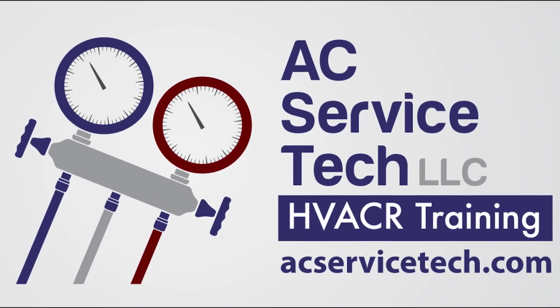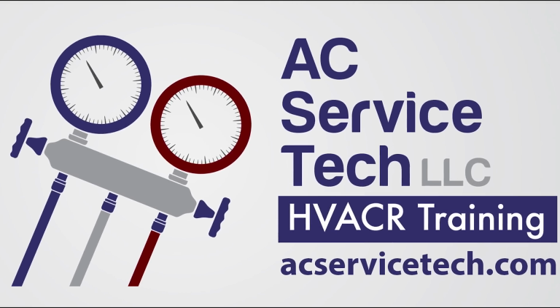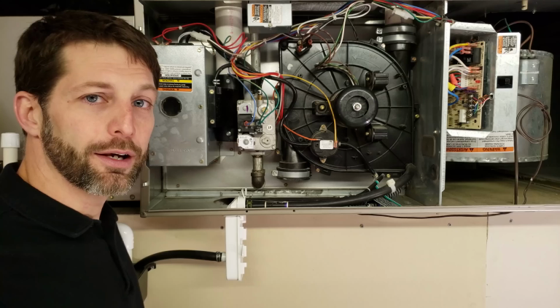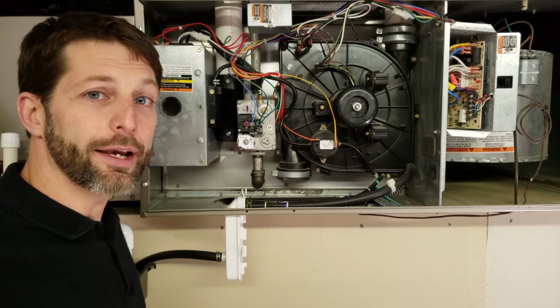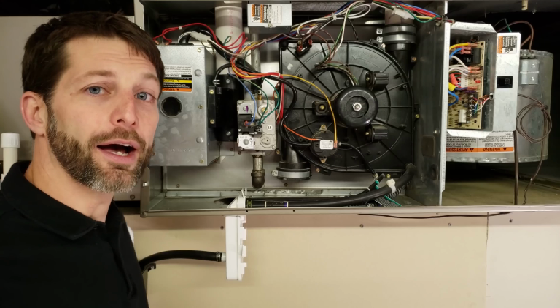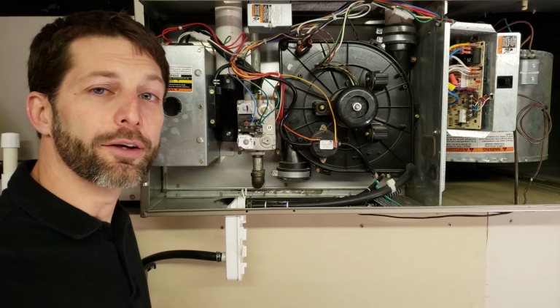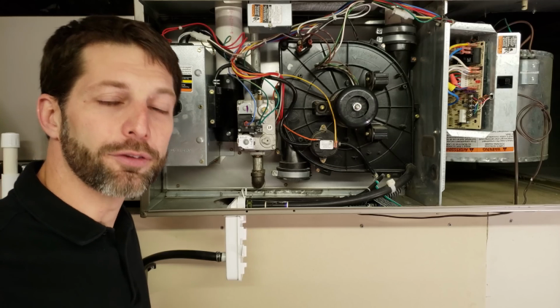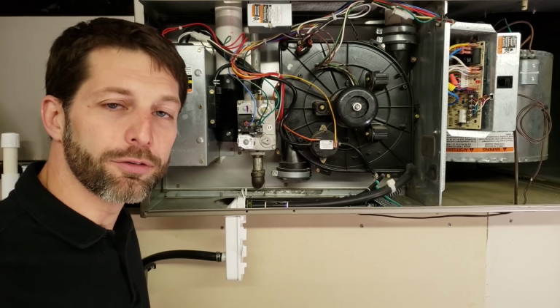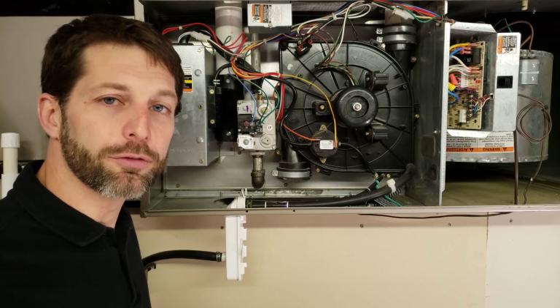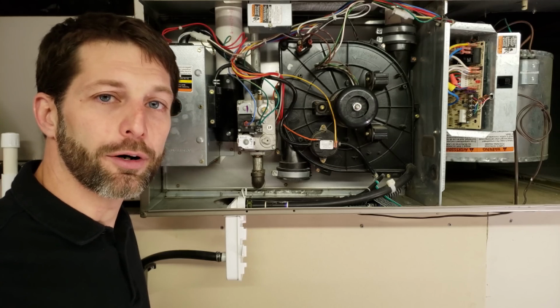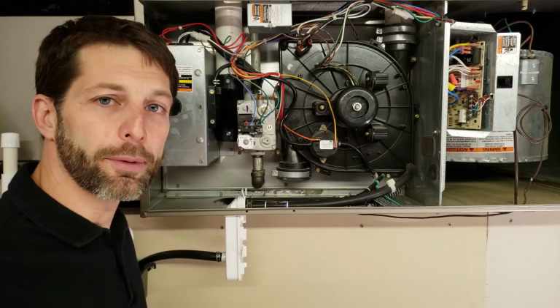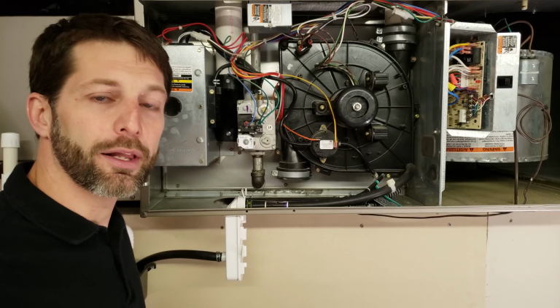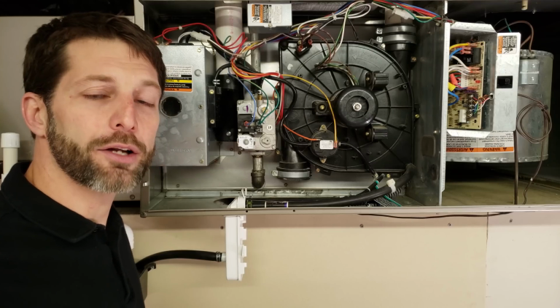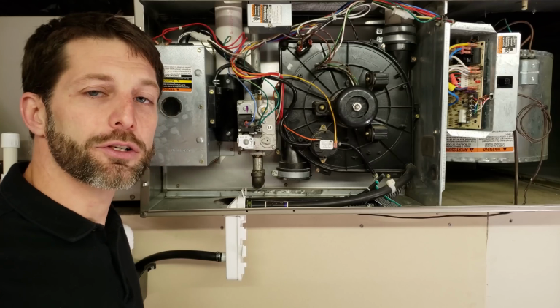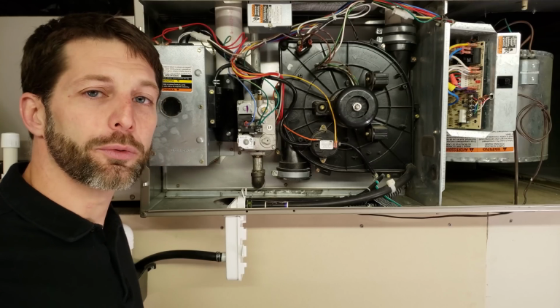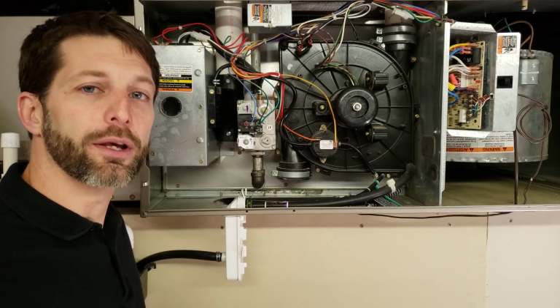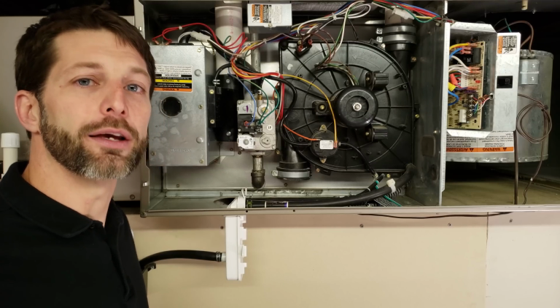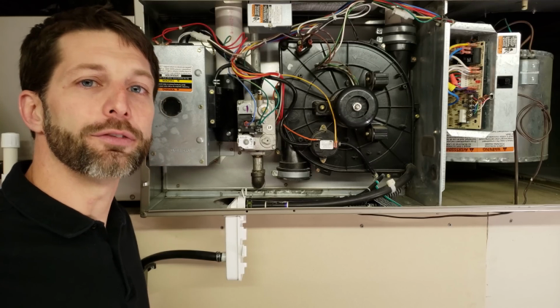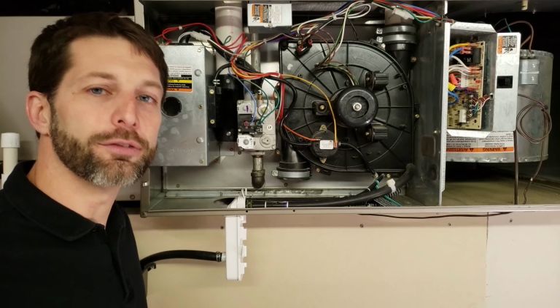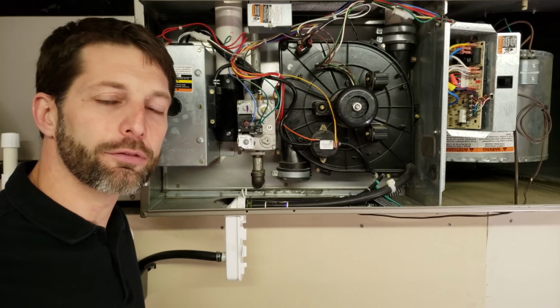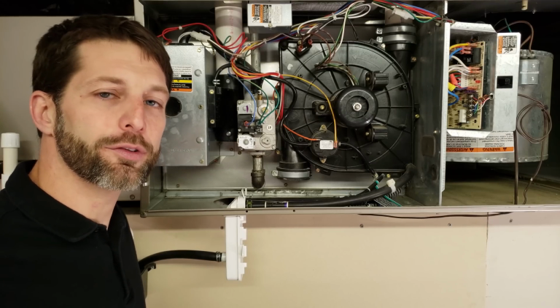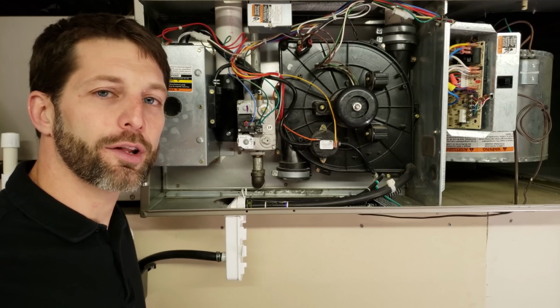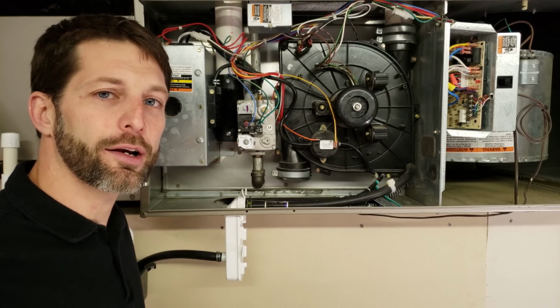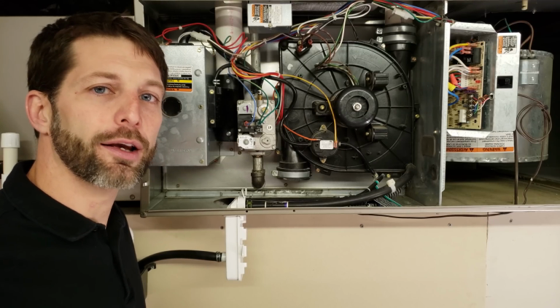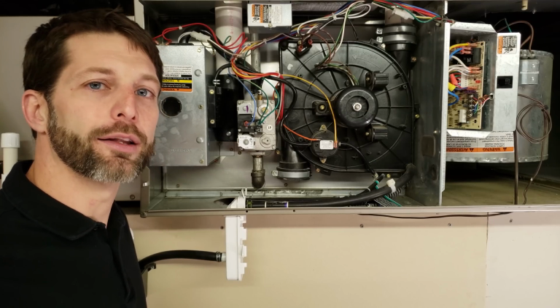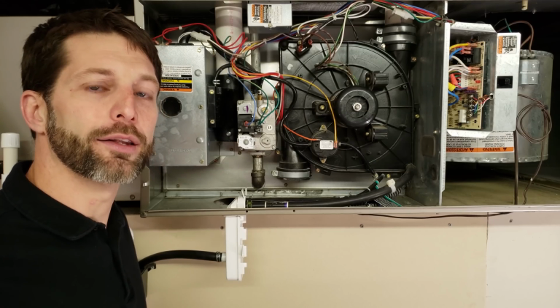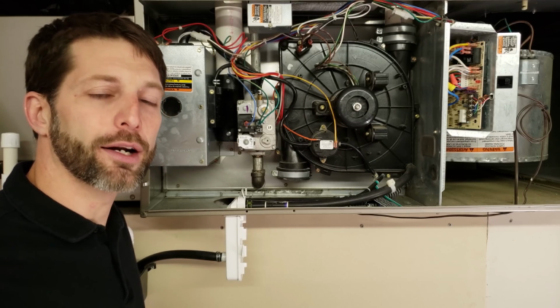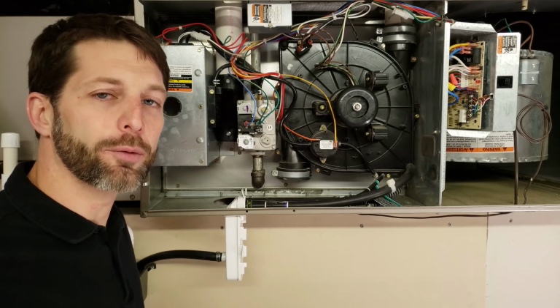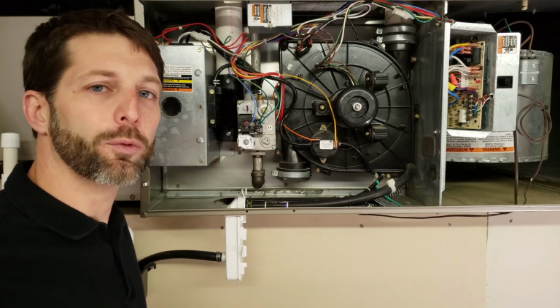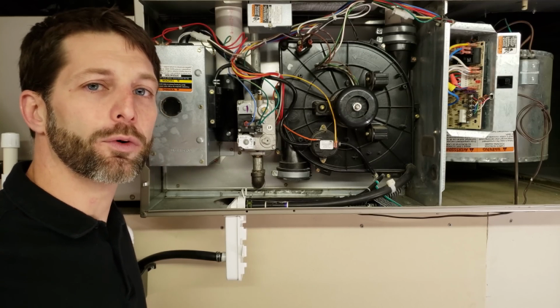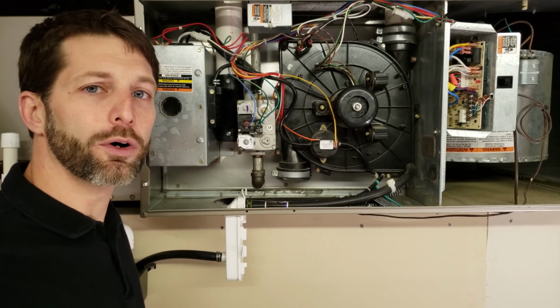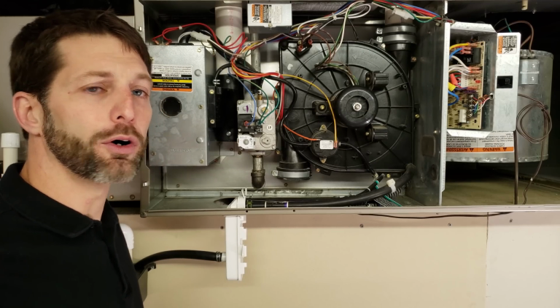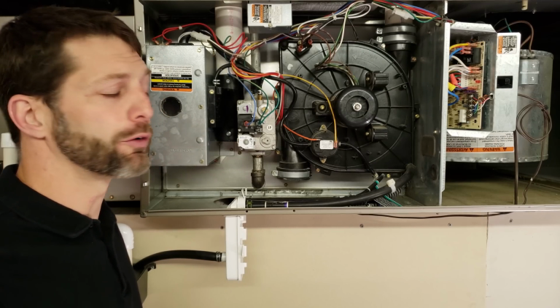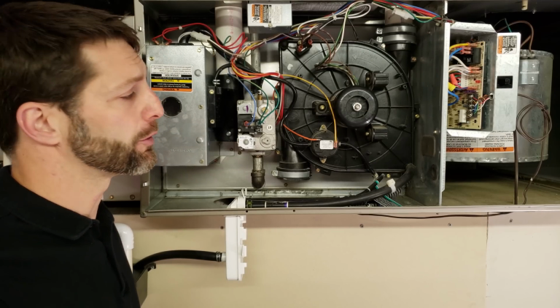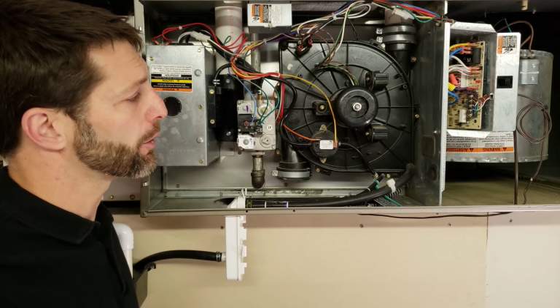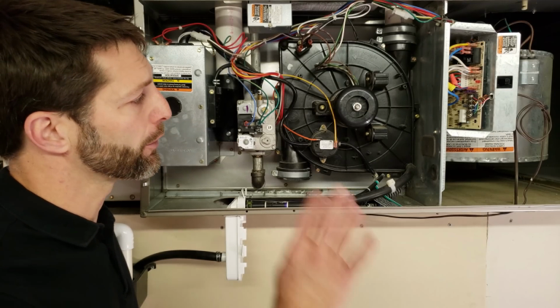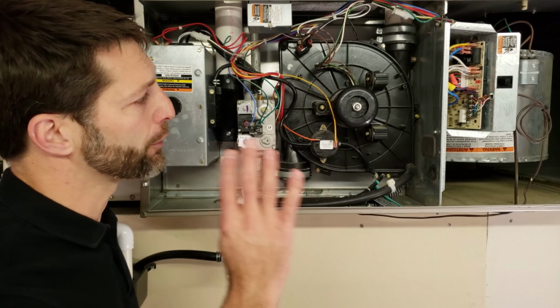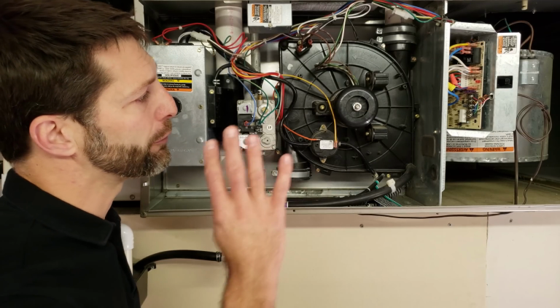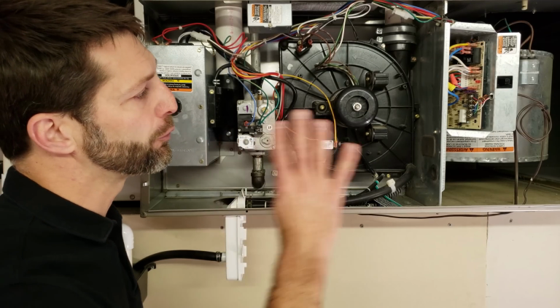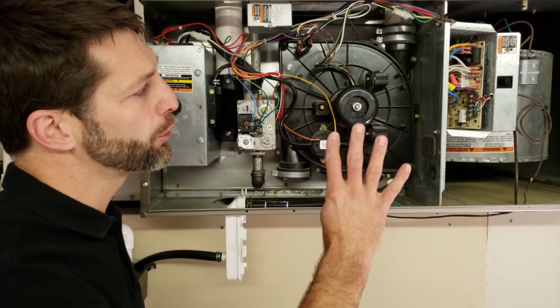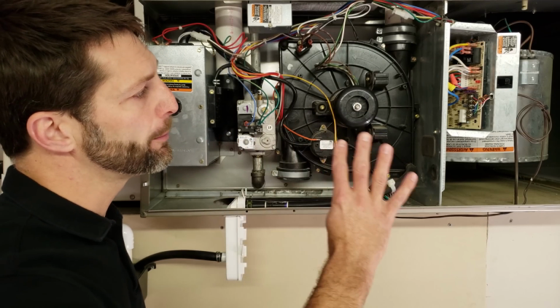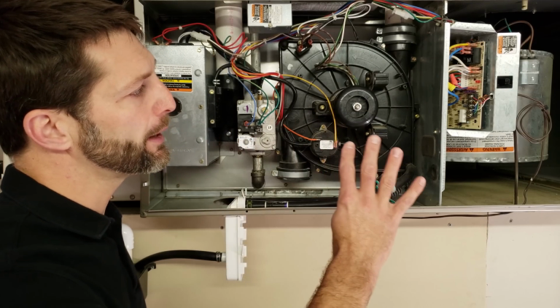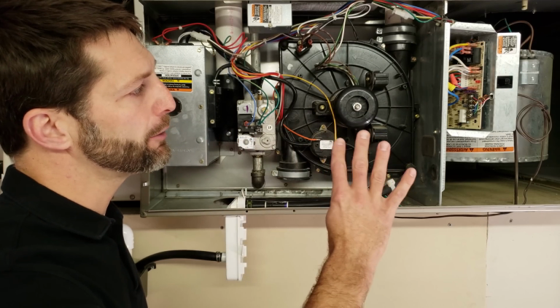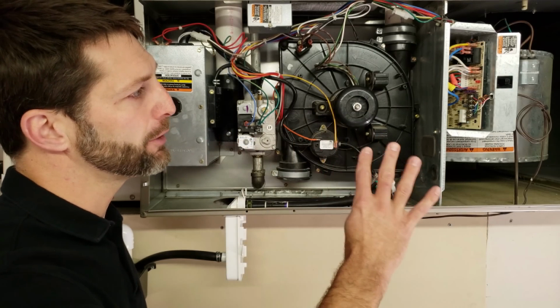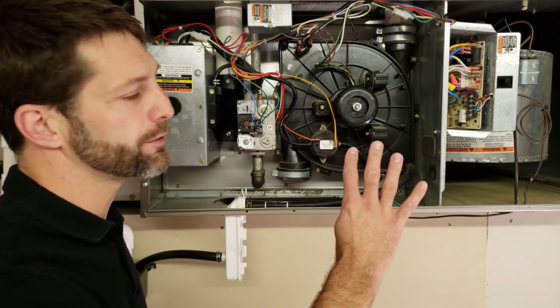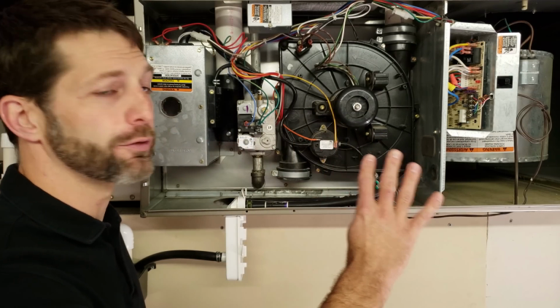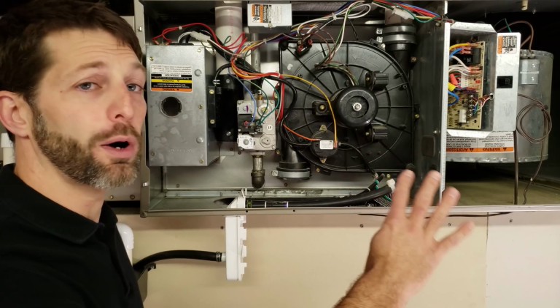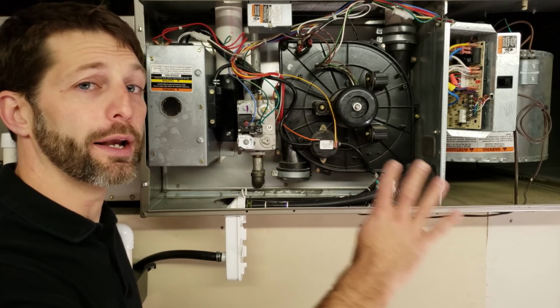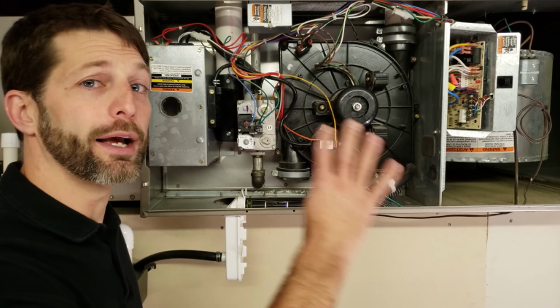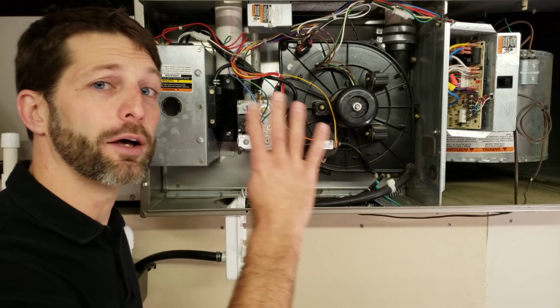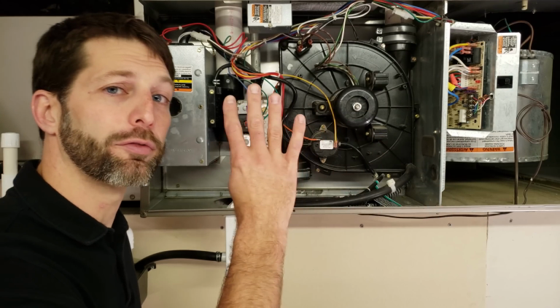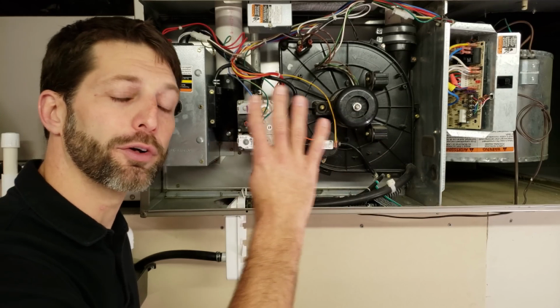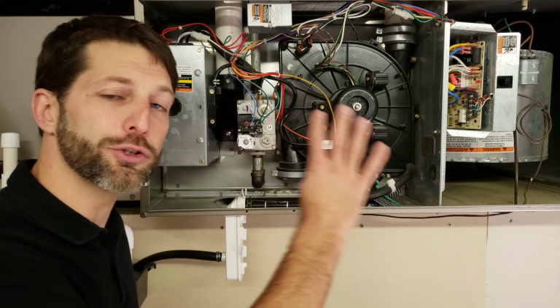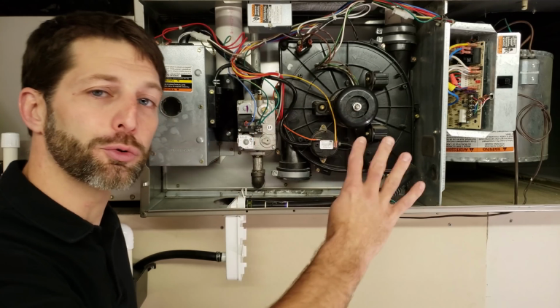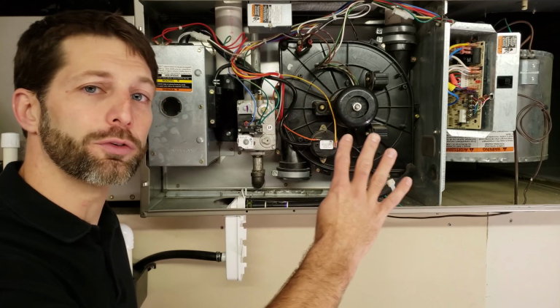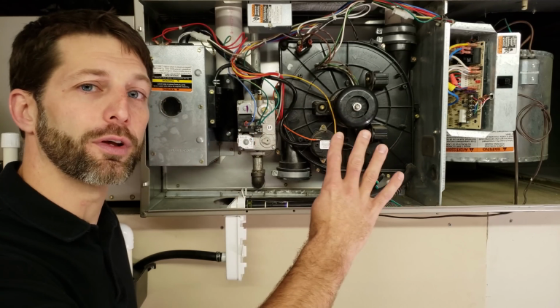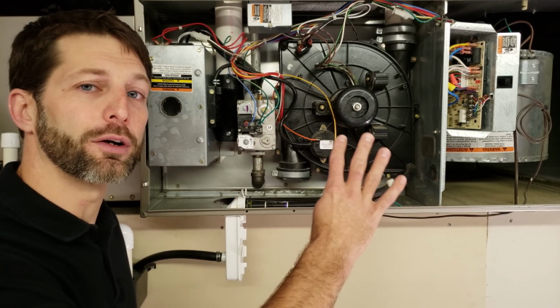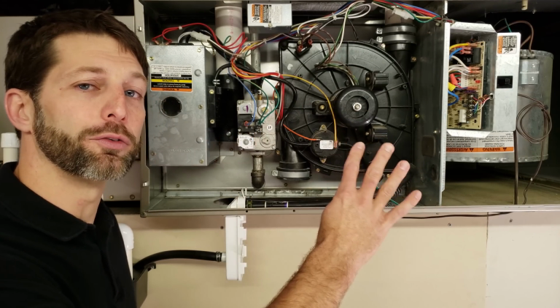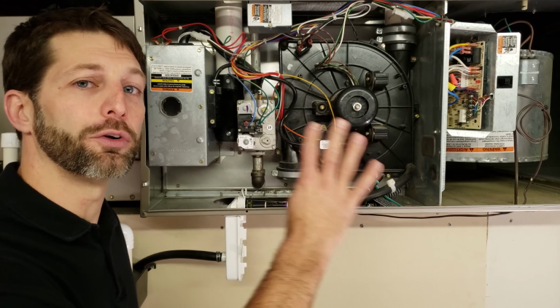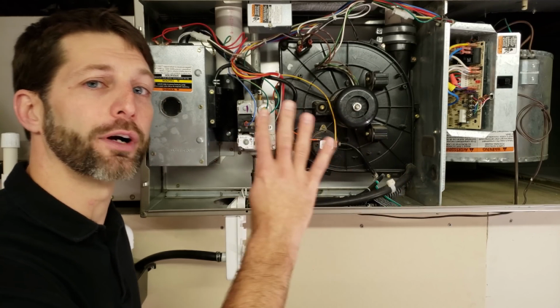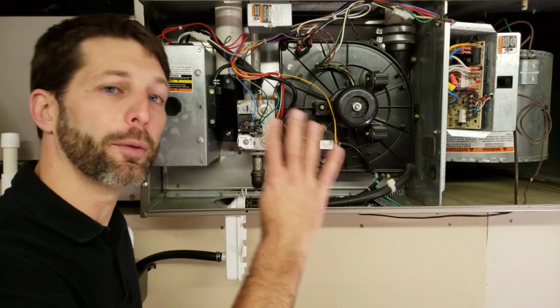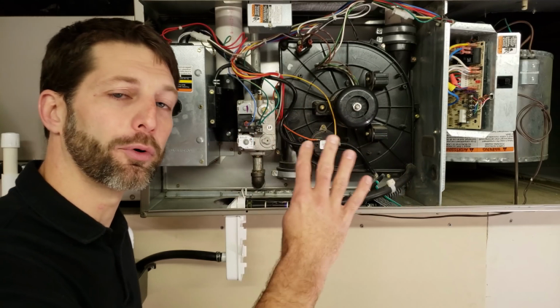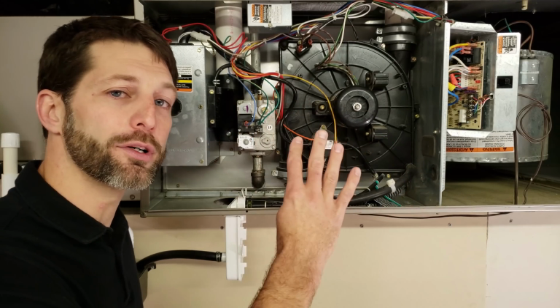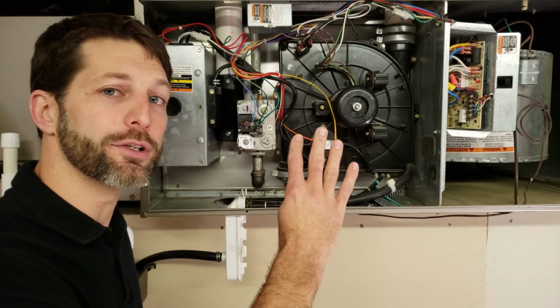Hey guys, this is Kremi Glacchio with AEC Service Tech, and today what we're going over are the four main reasons why a gas furnace short cycles during operation.